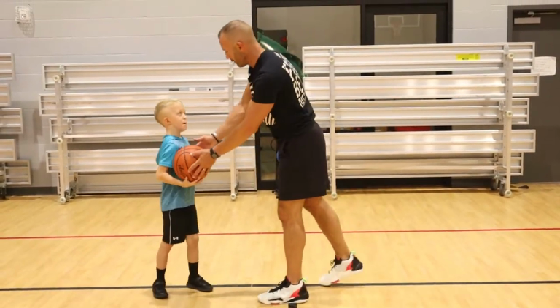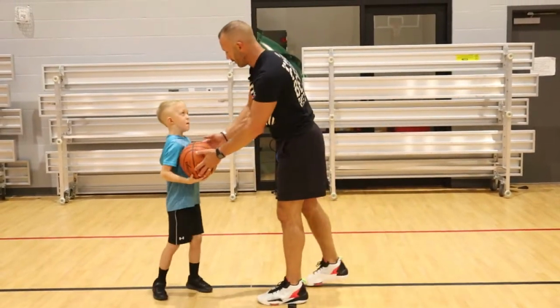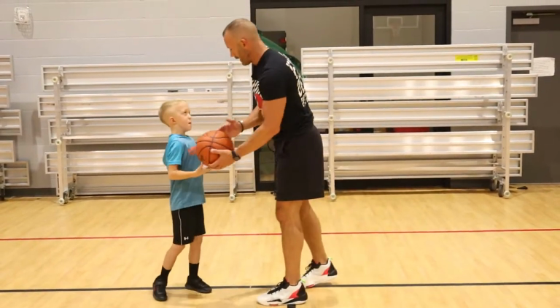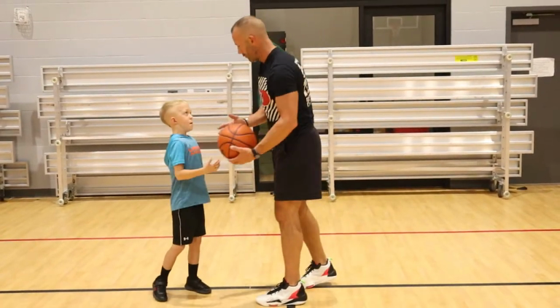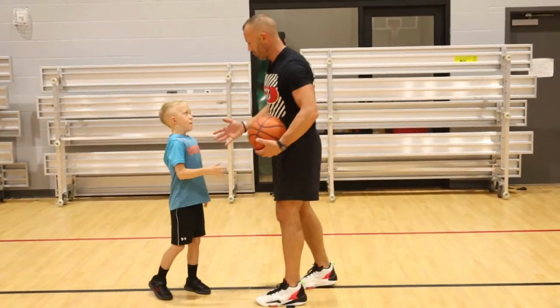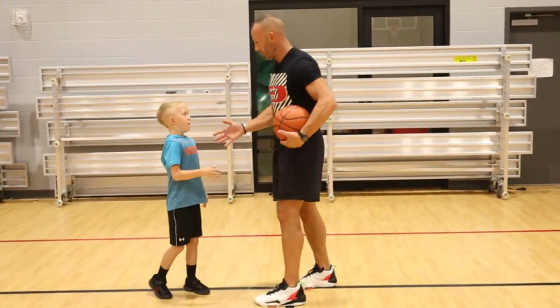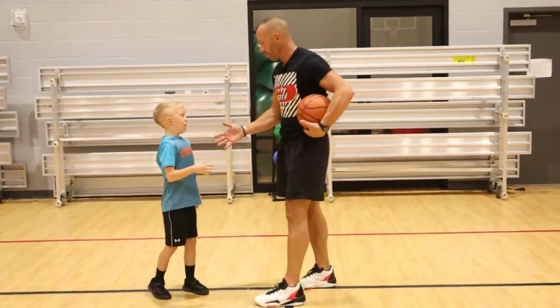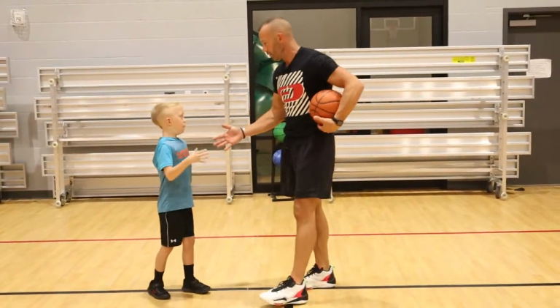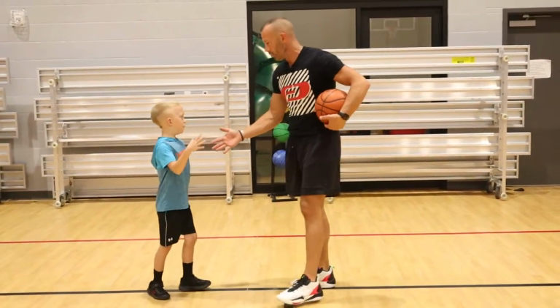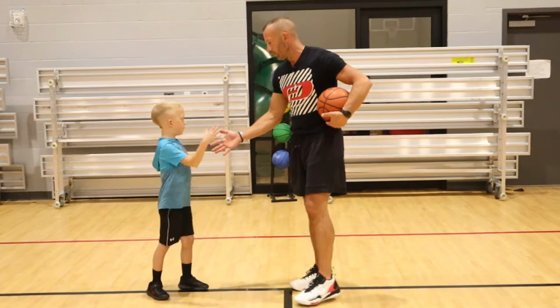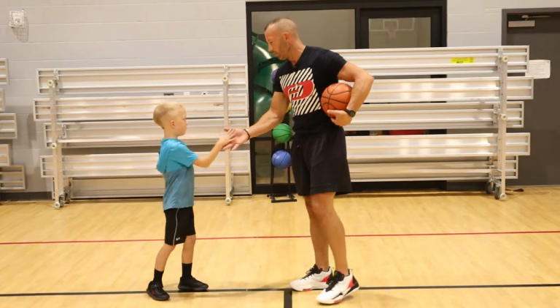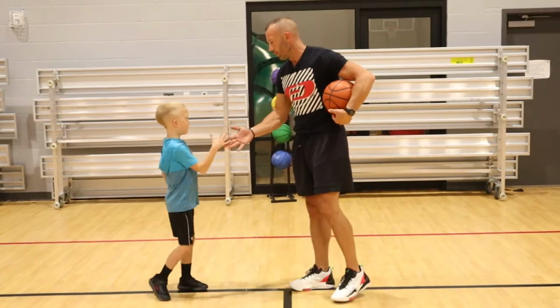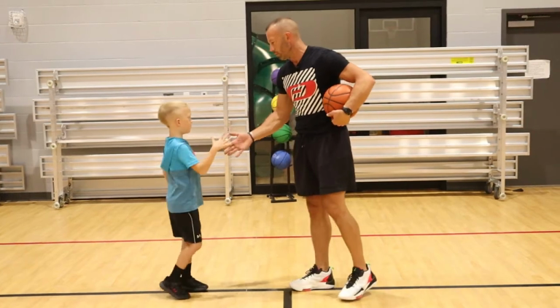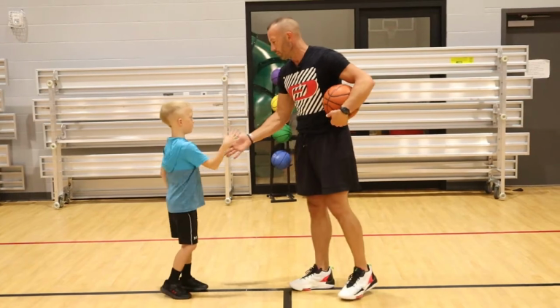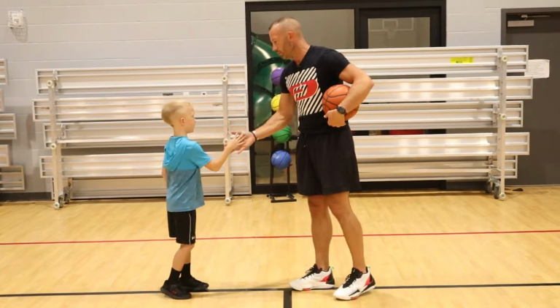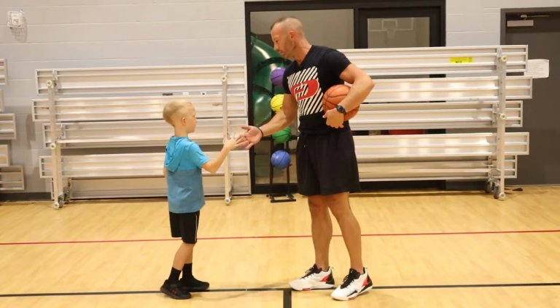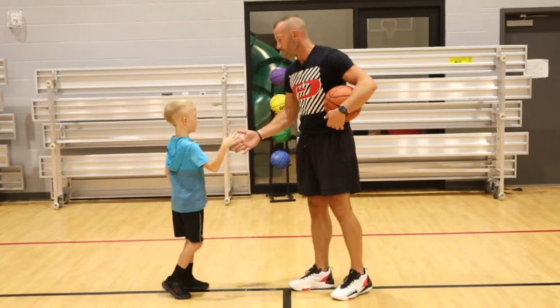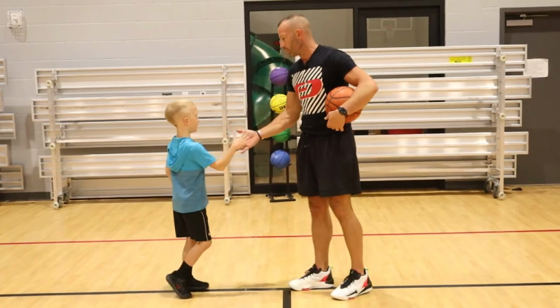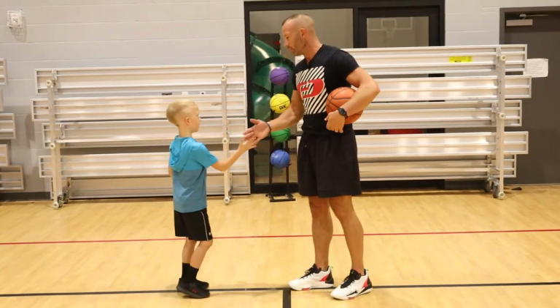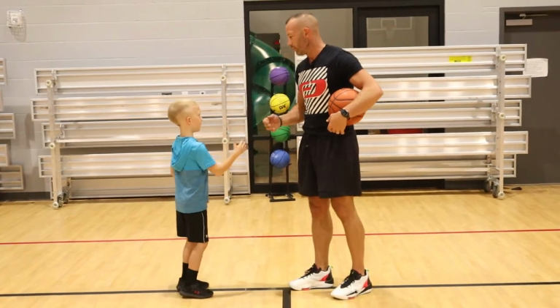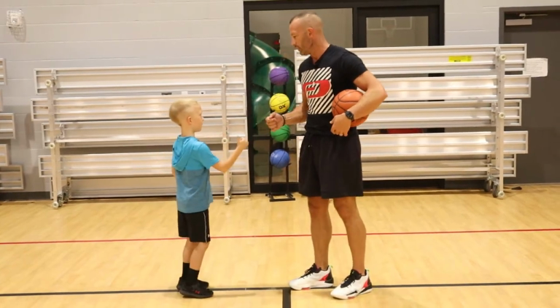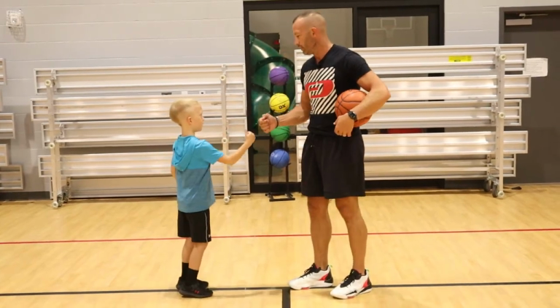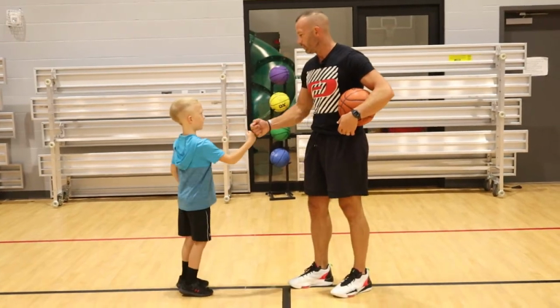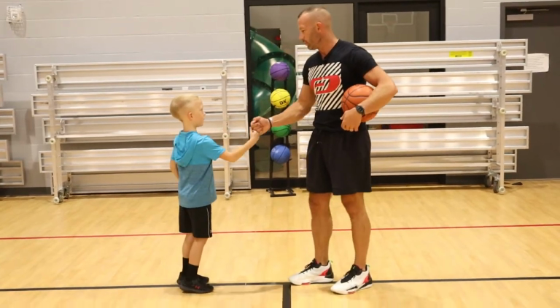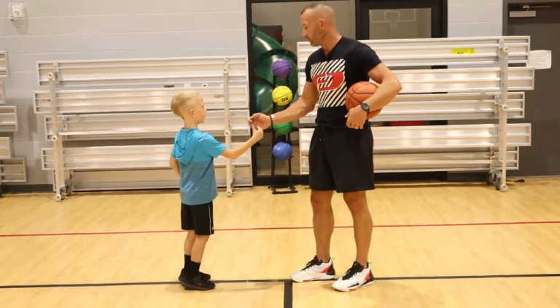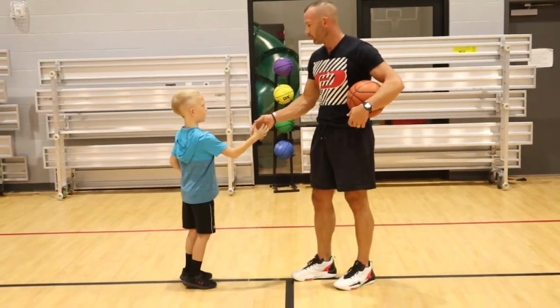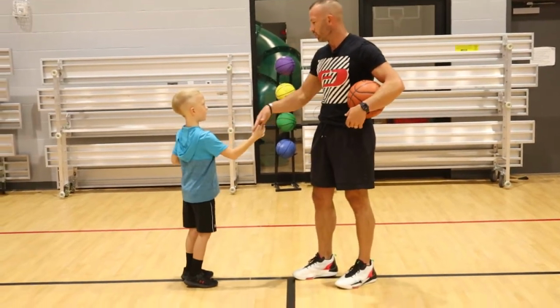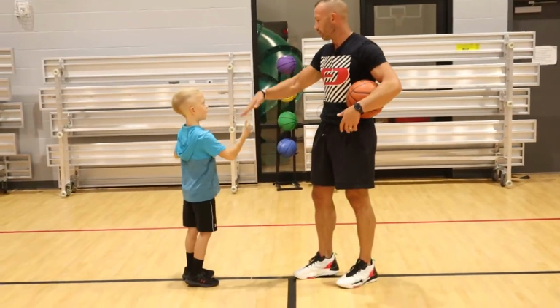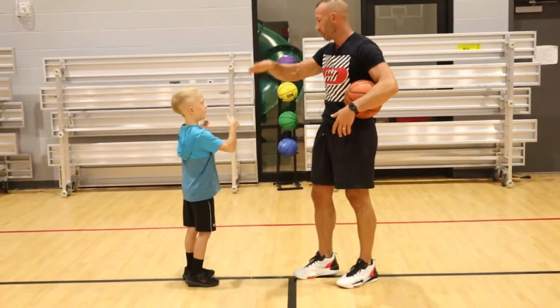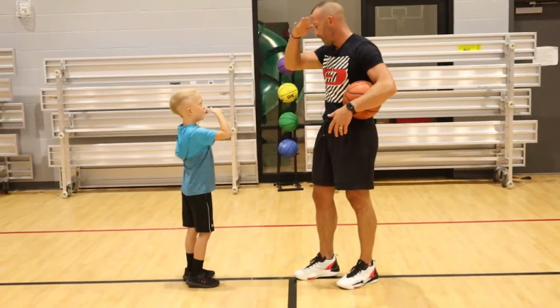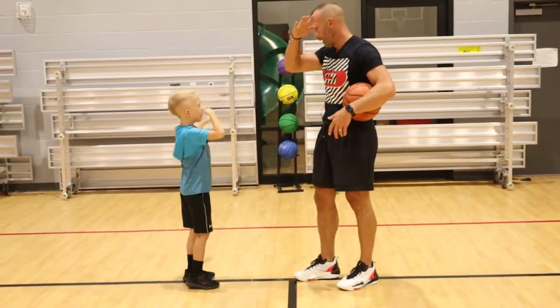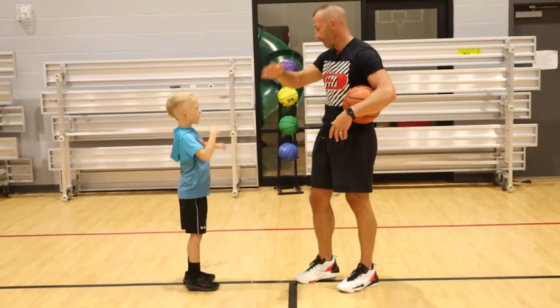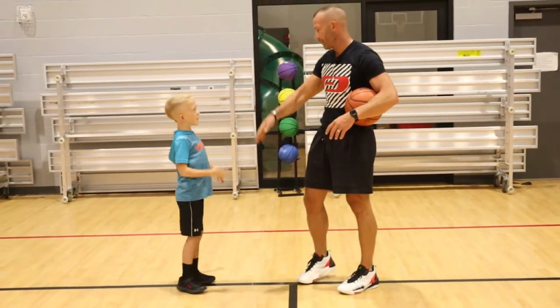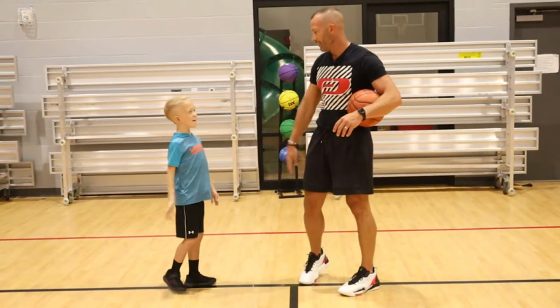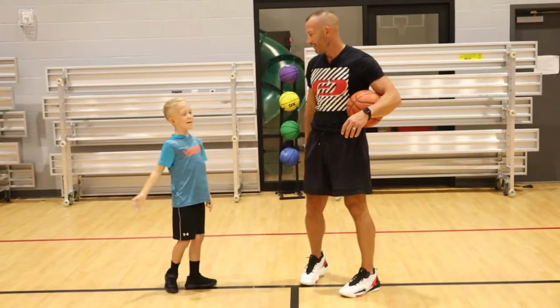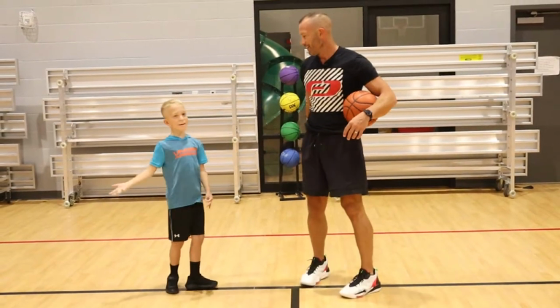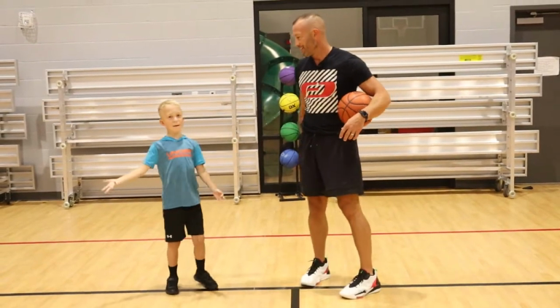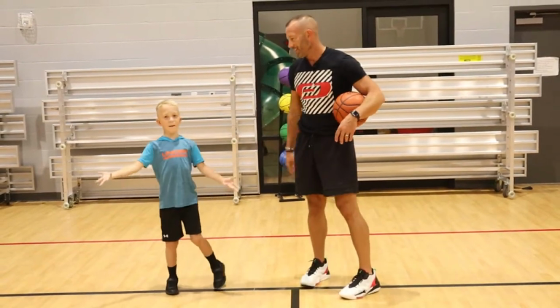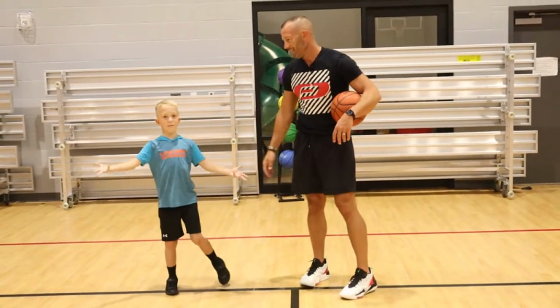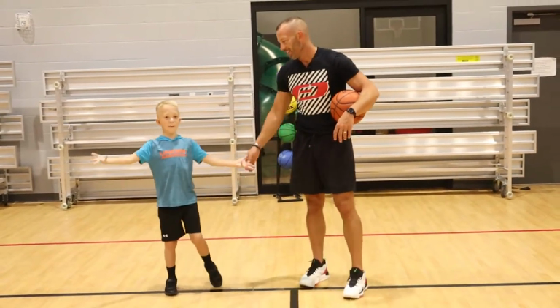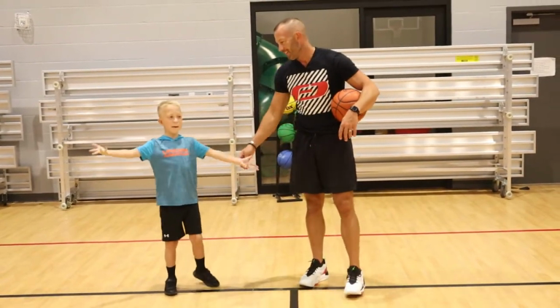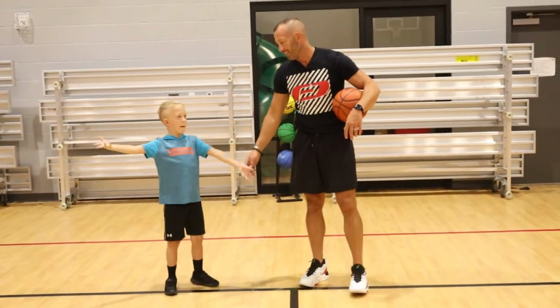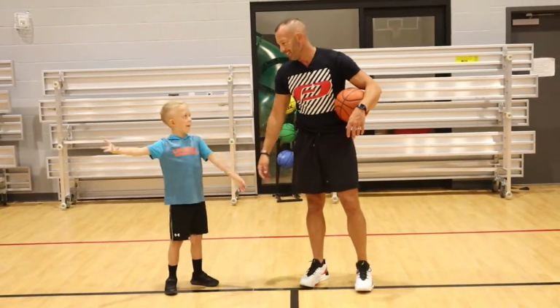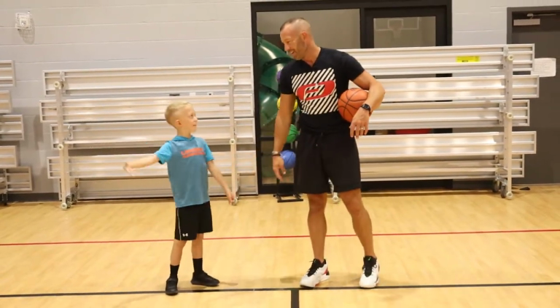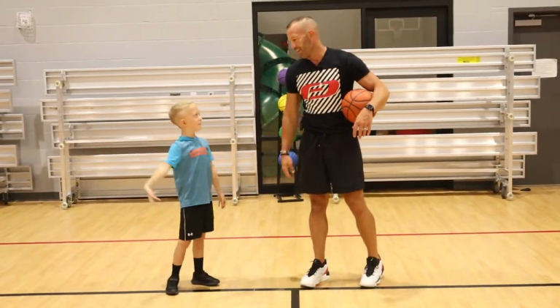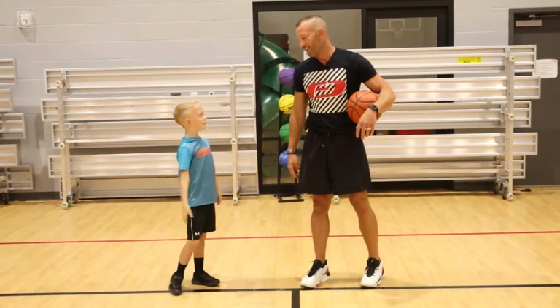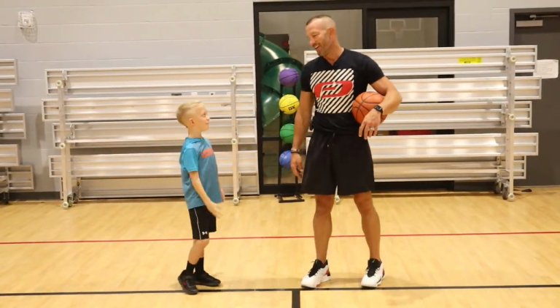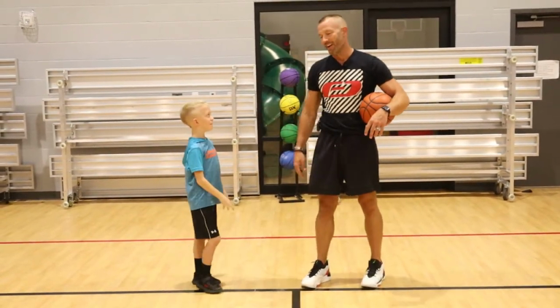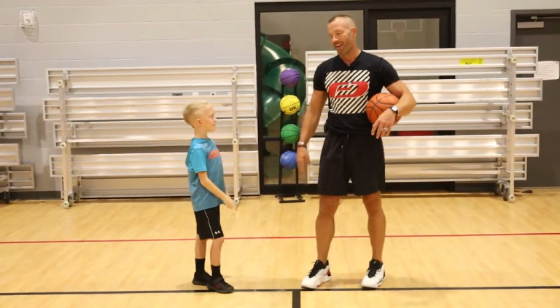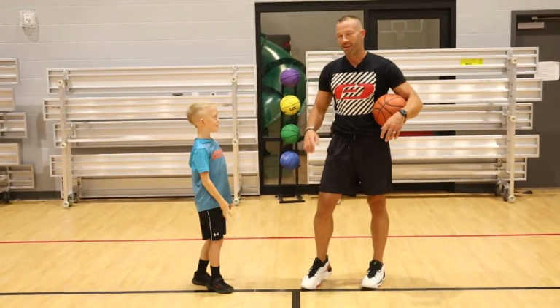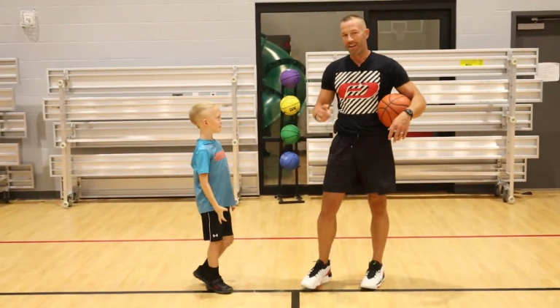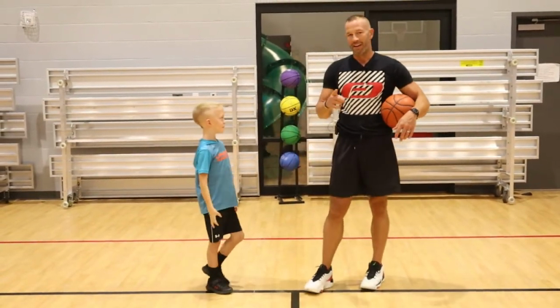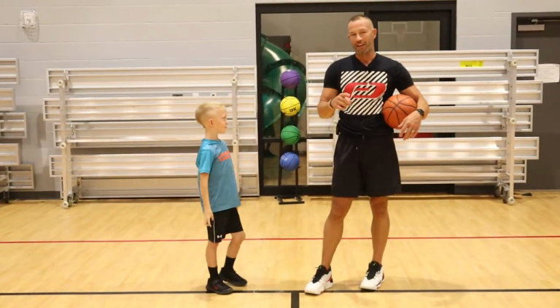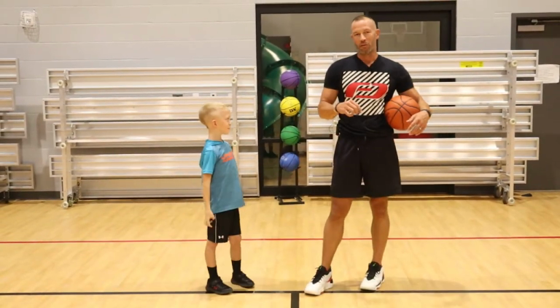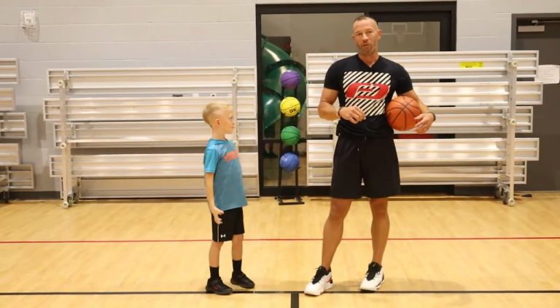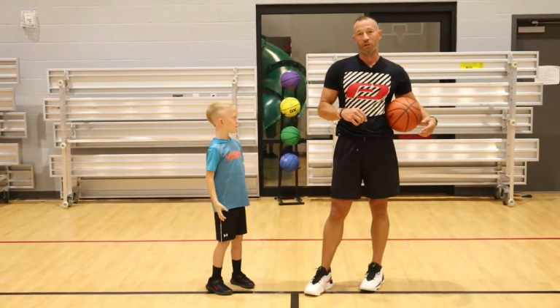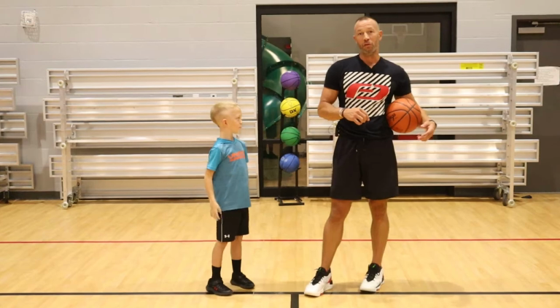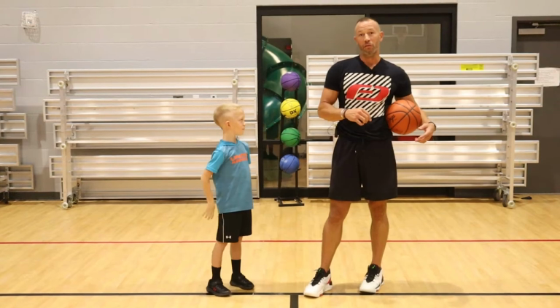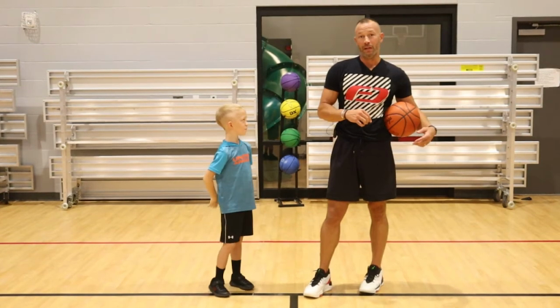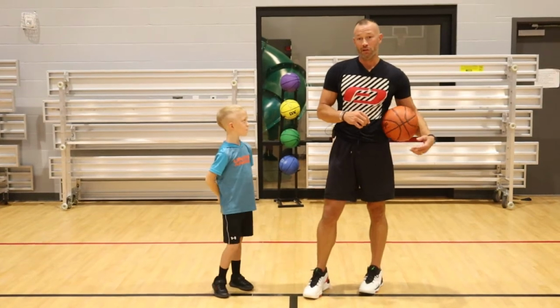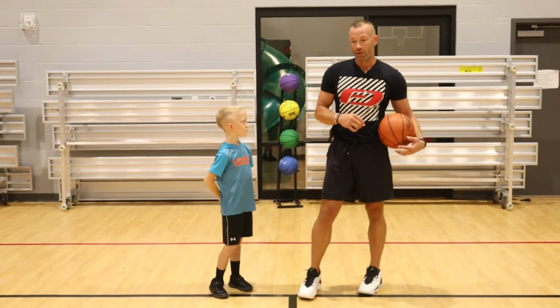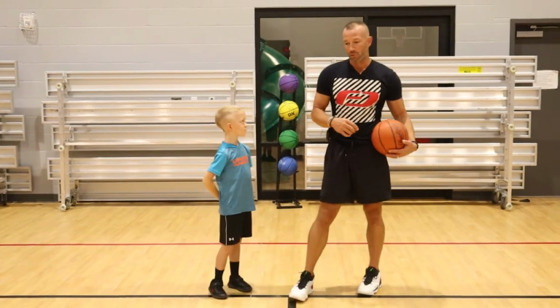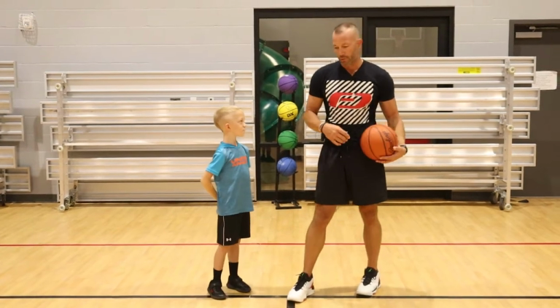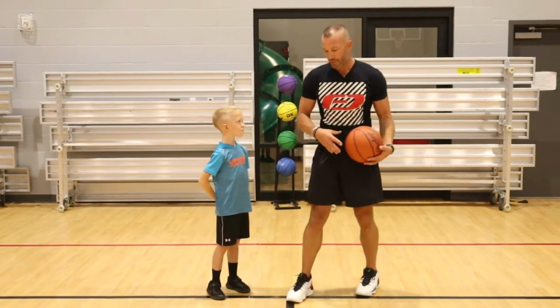Give me five, Krul — one, two, three. That's our handshake that we made up. All right, next we're going to do V dribbles.